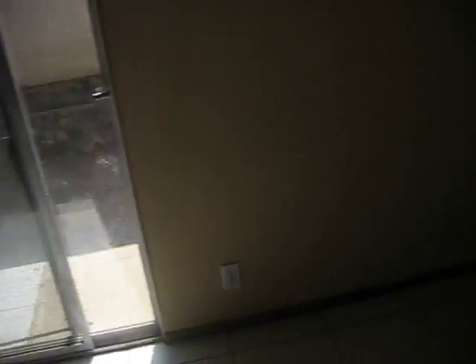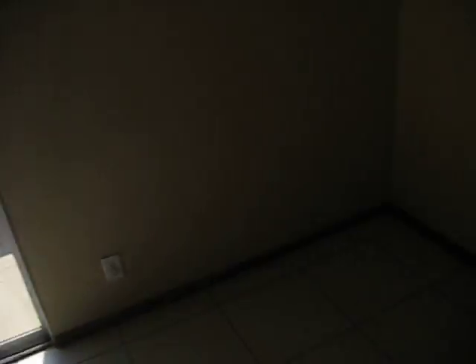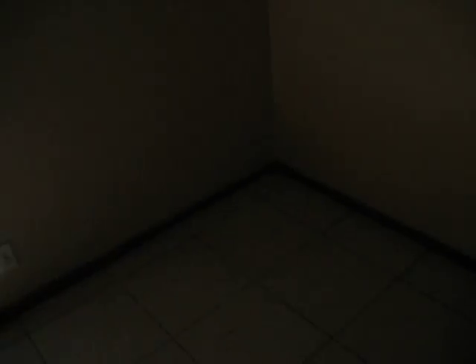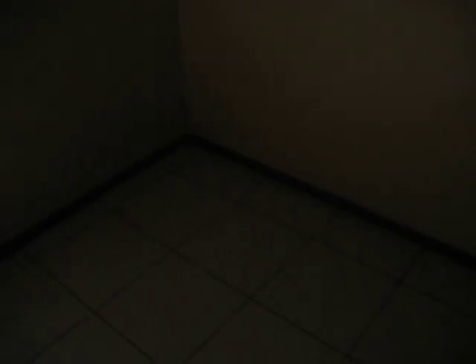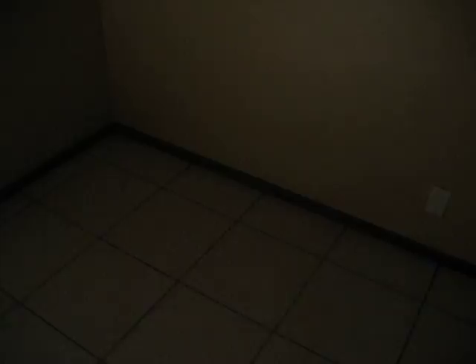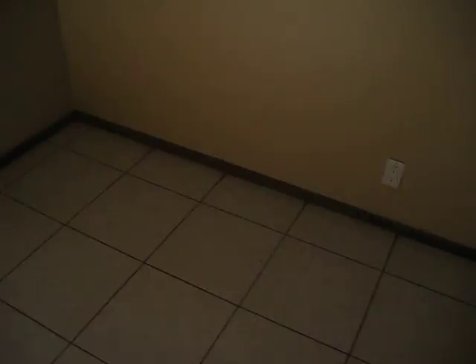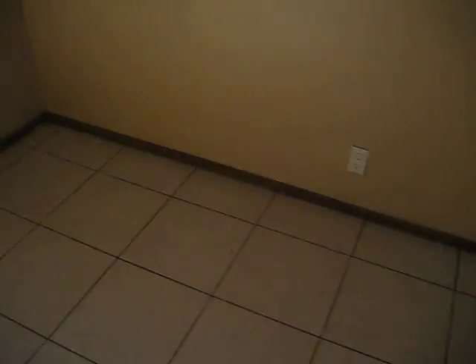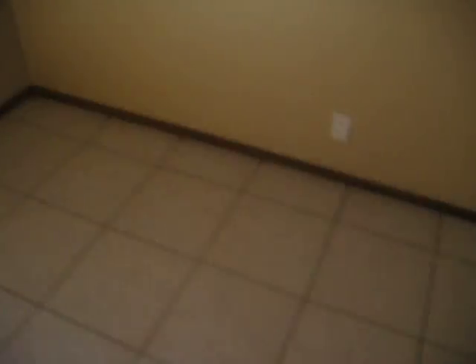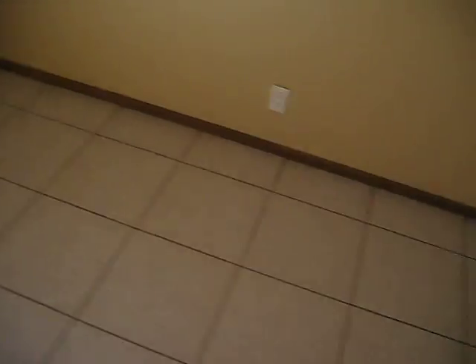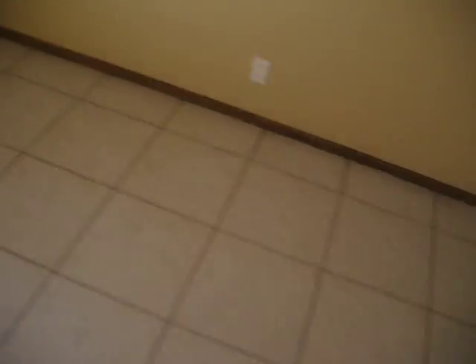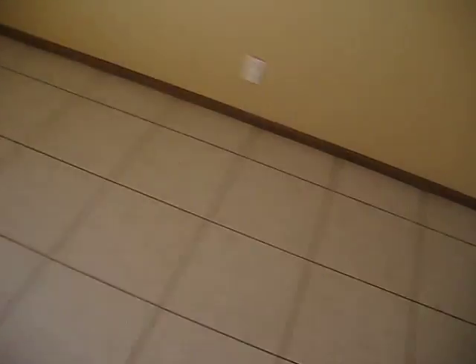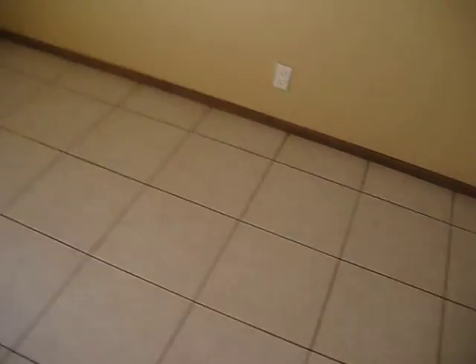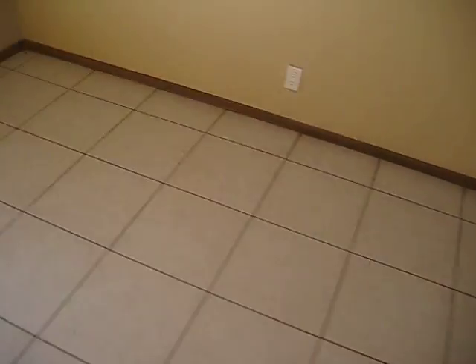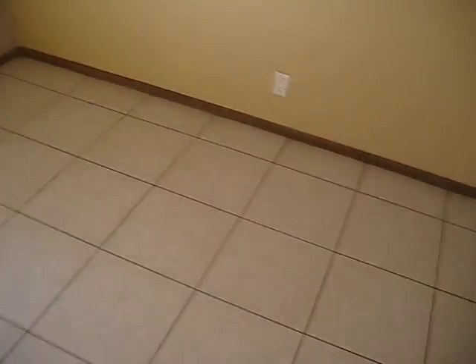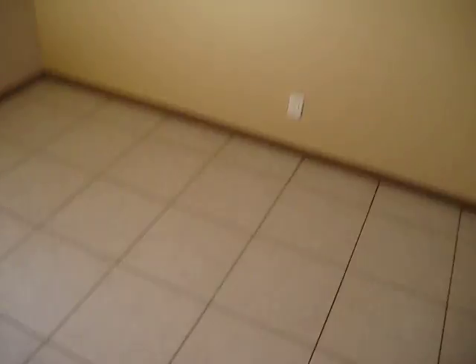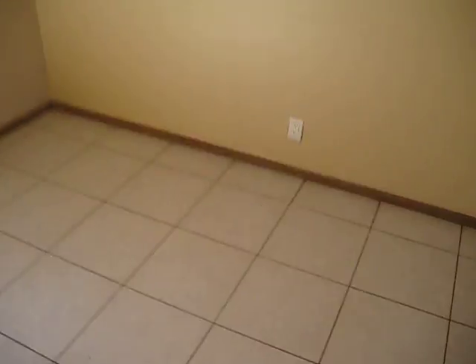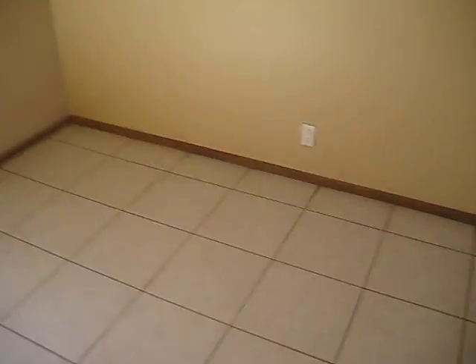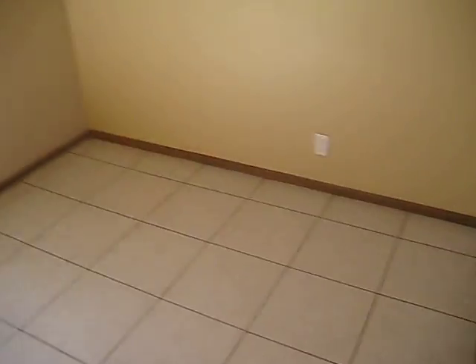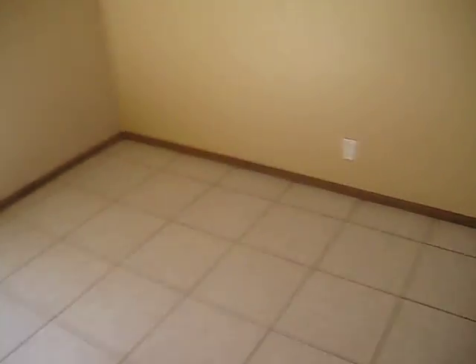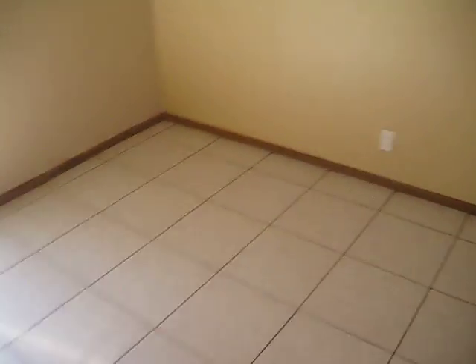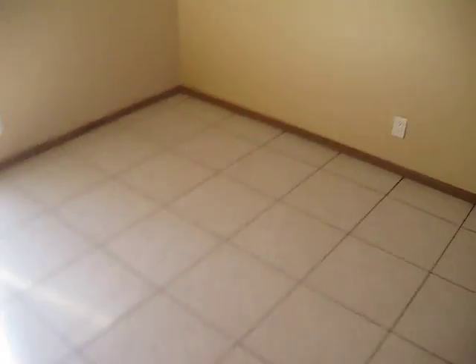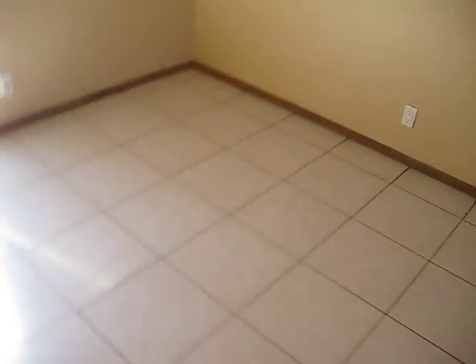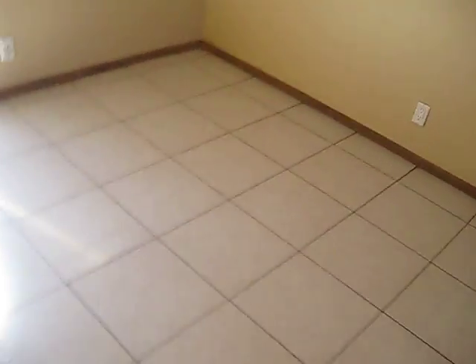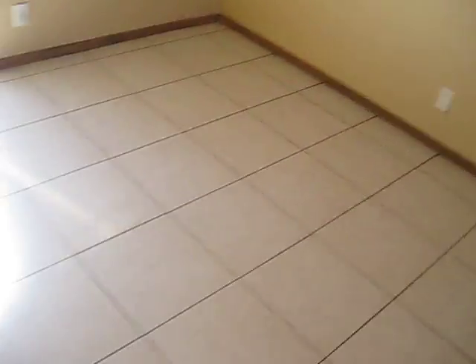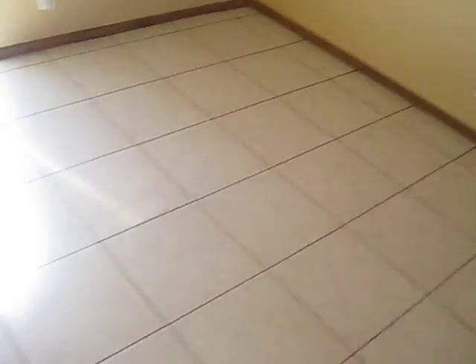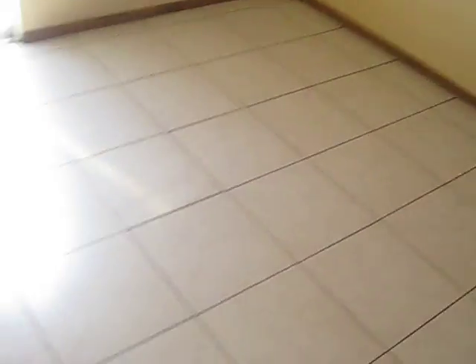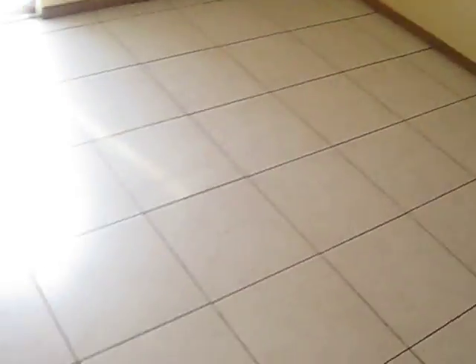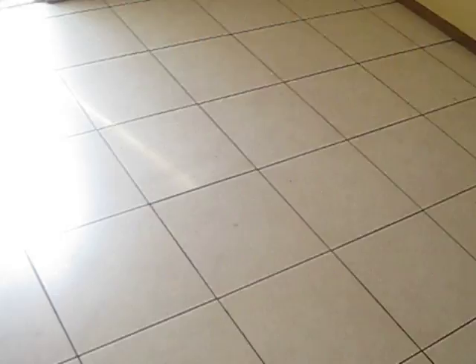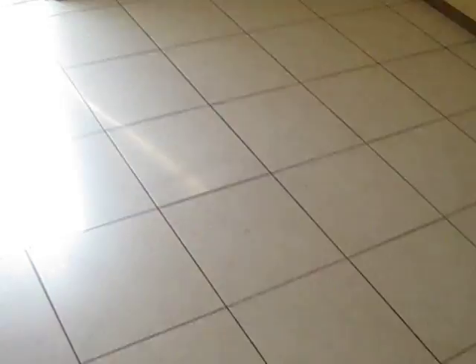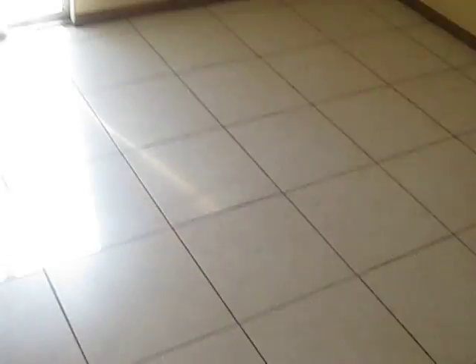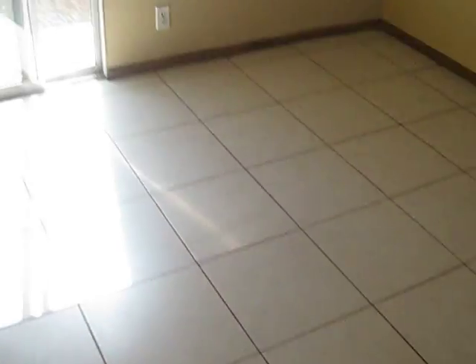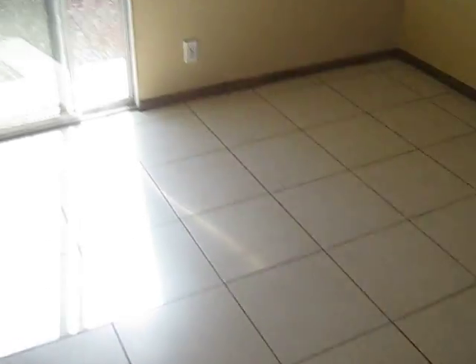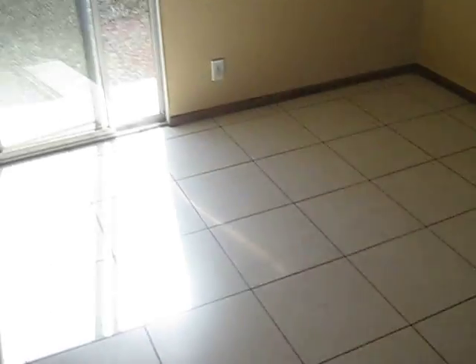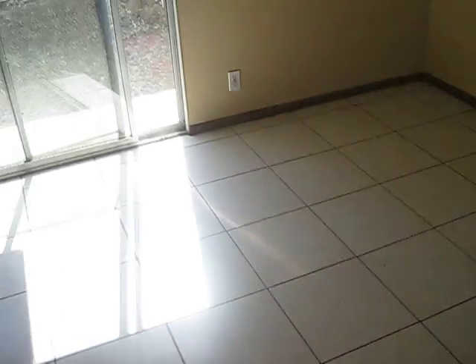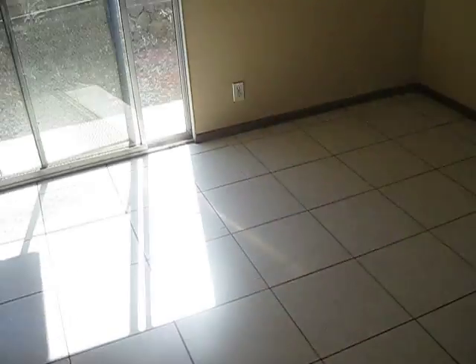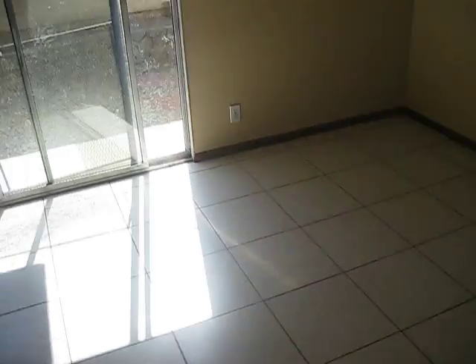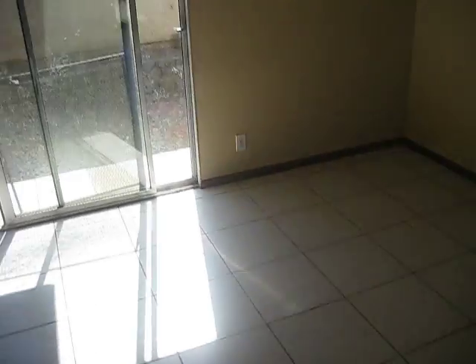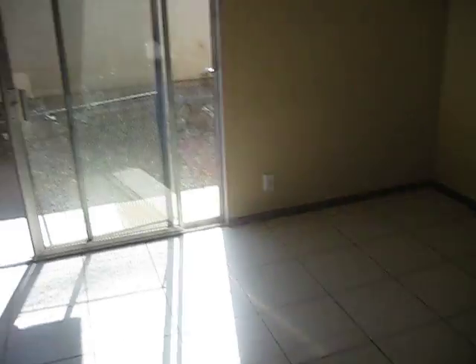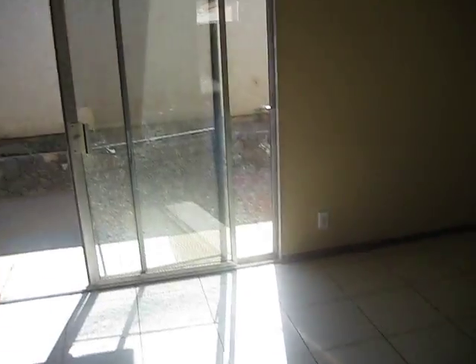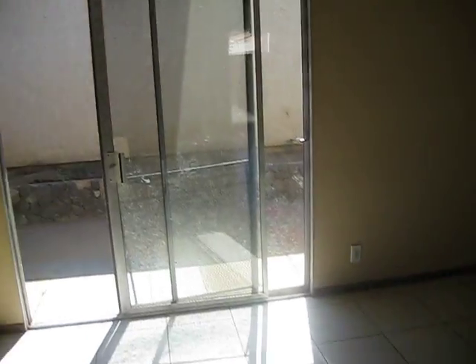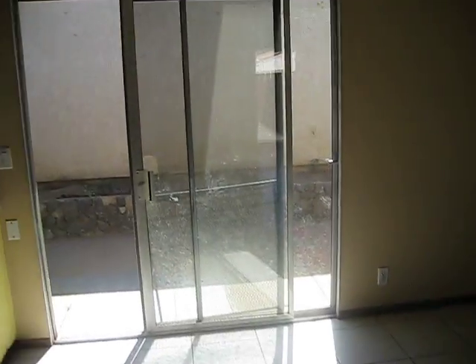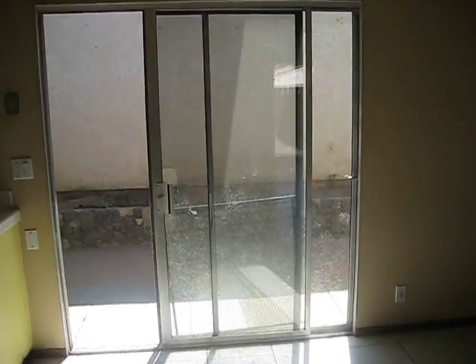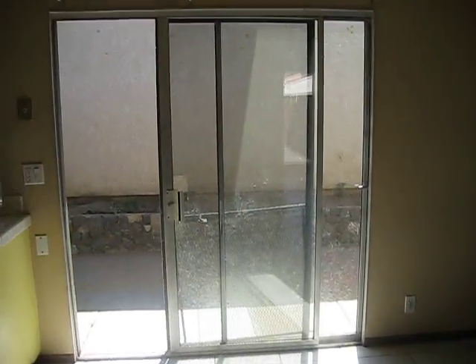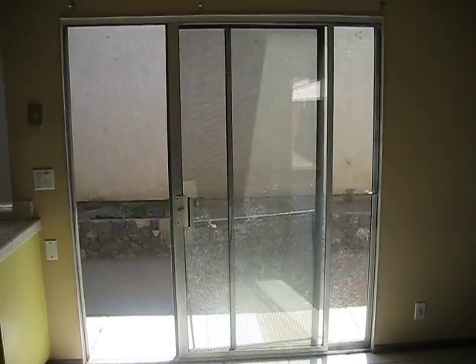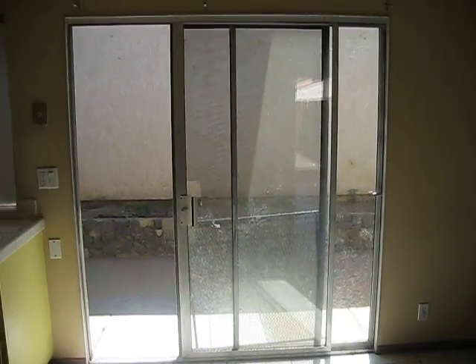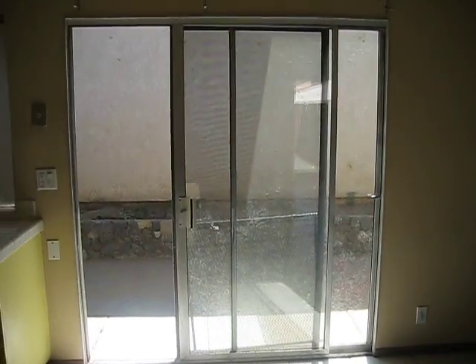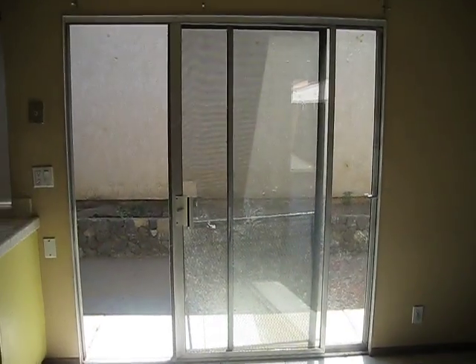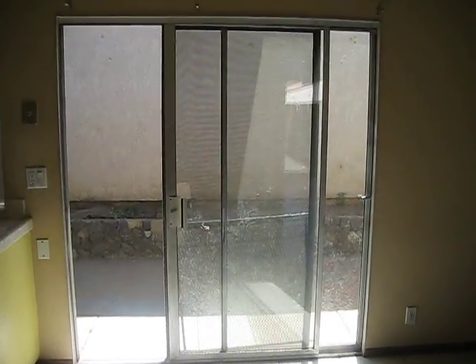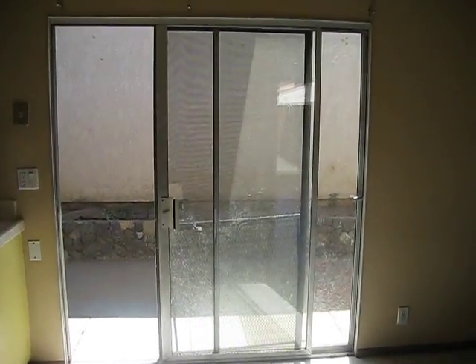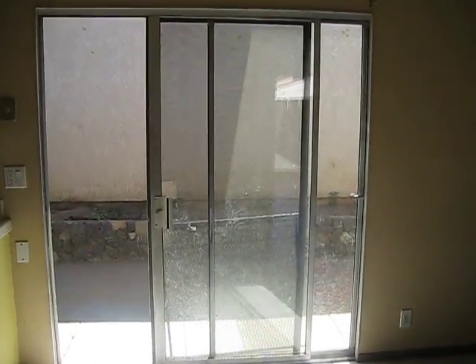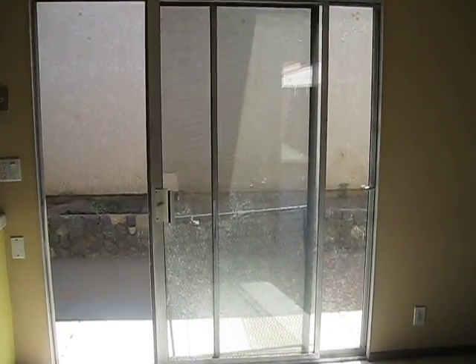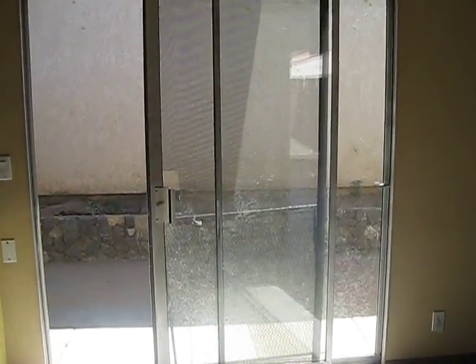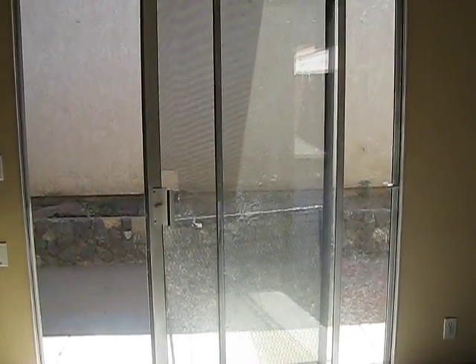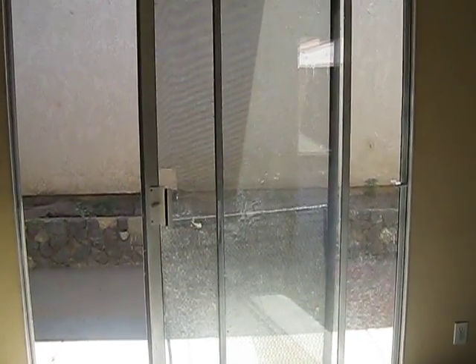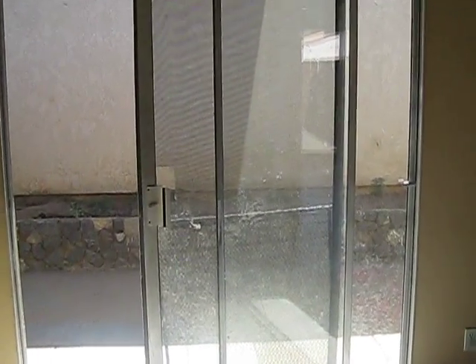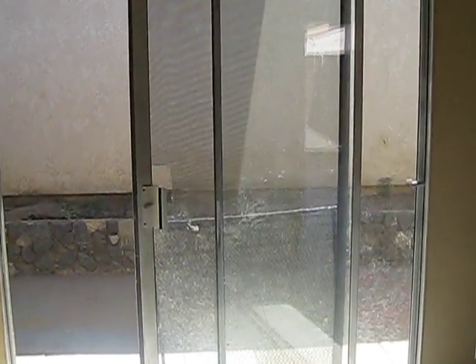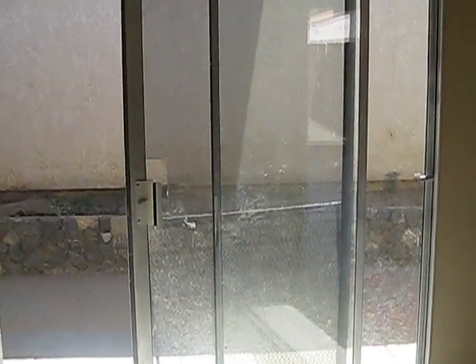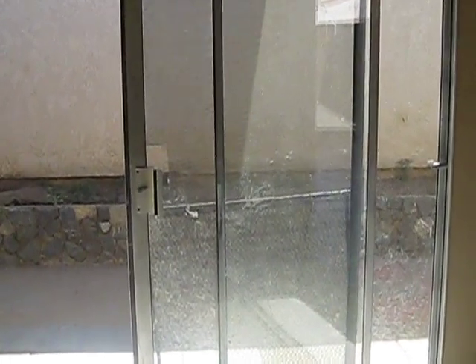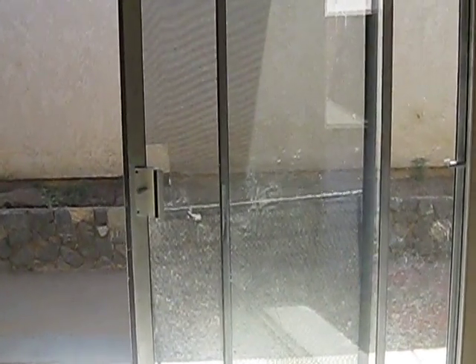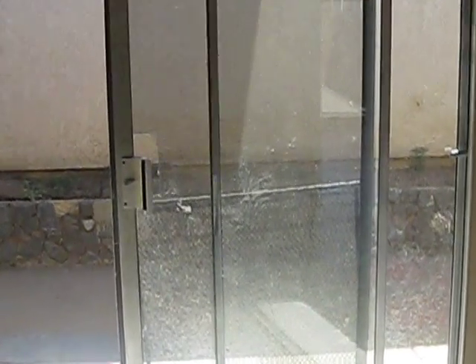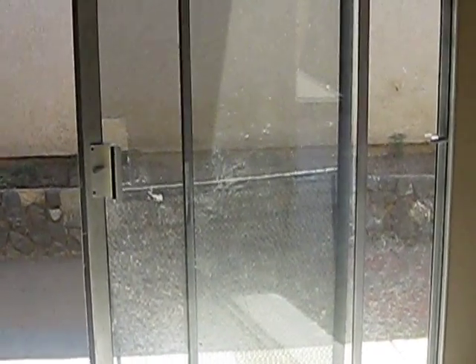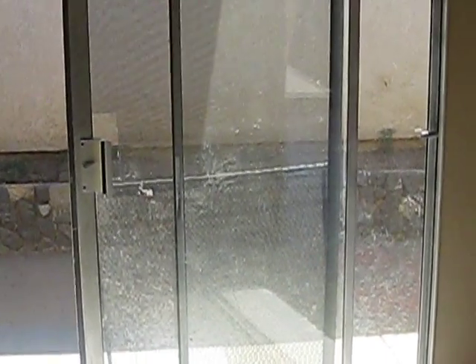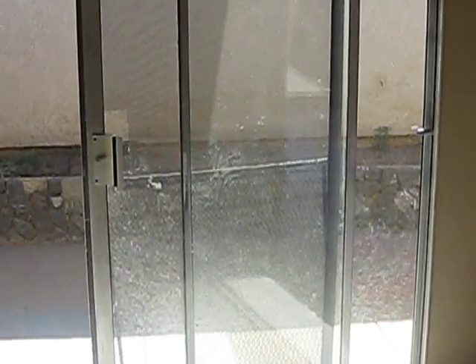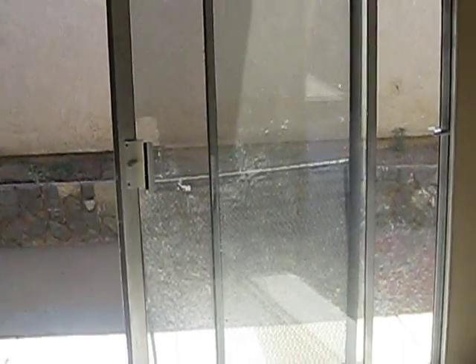This is the dining room area. It's a decent size. It's going to need a new sliding glass door.